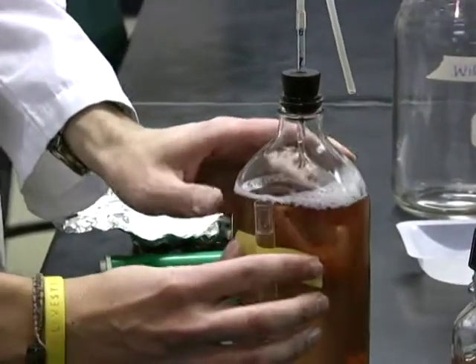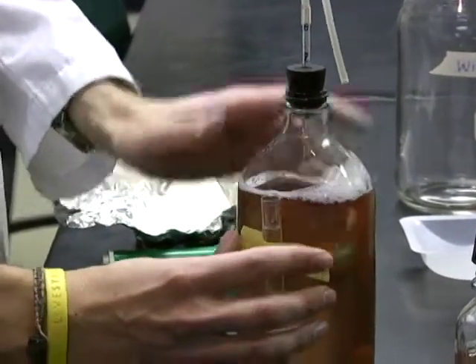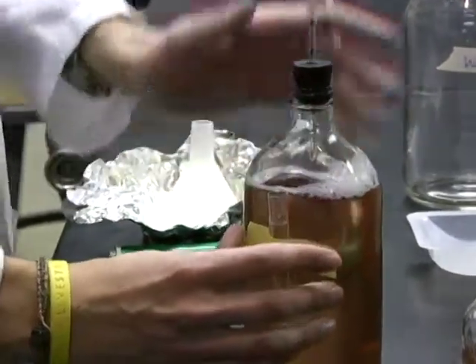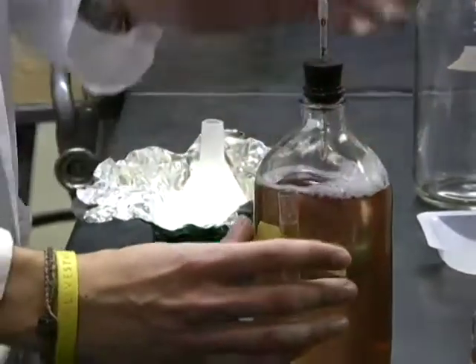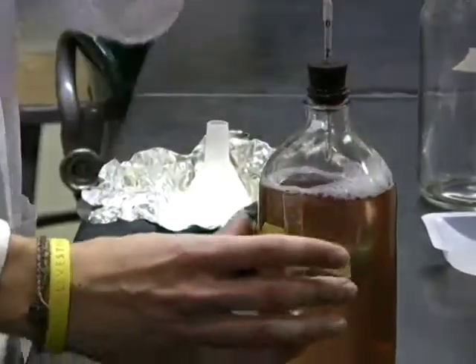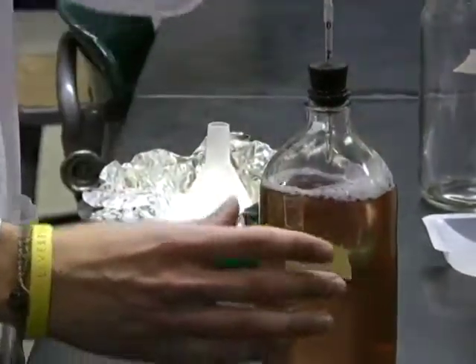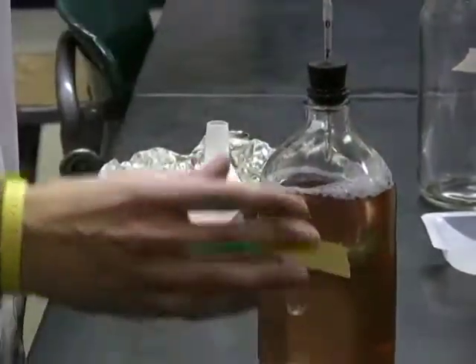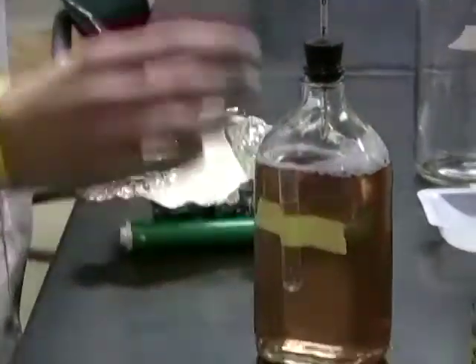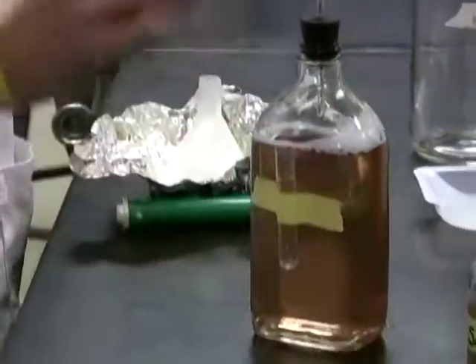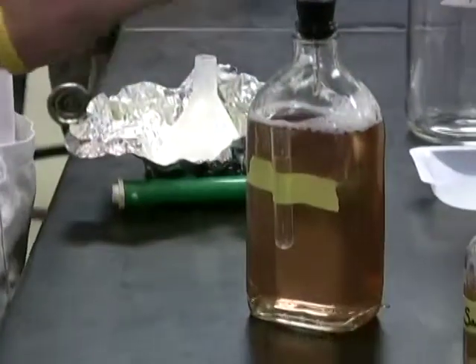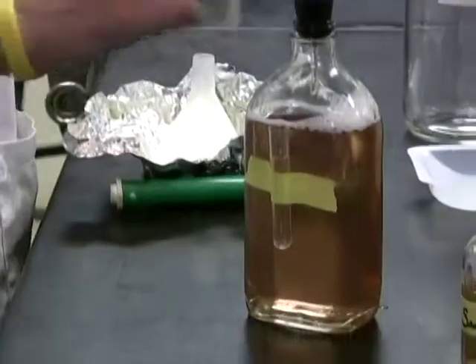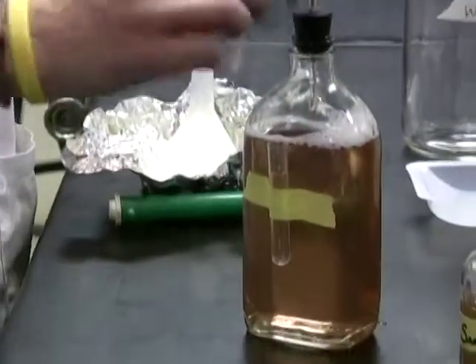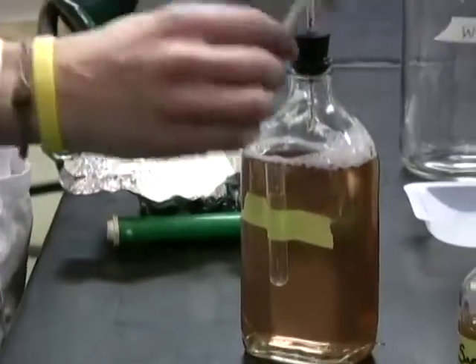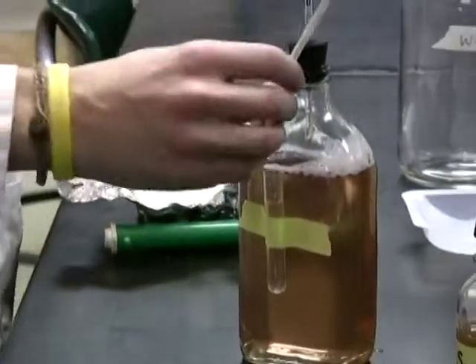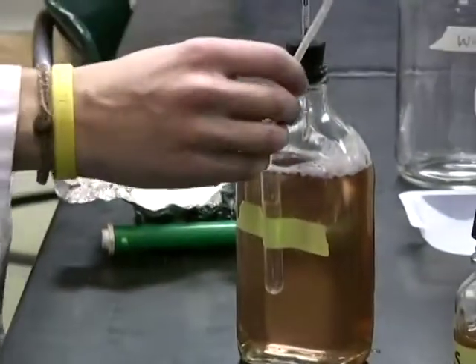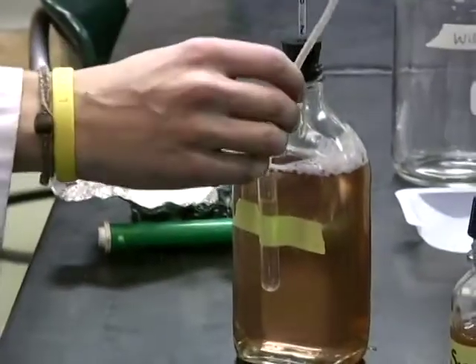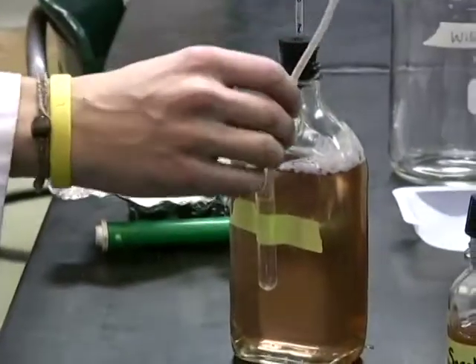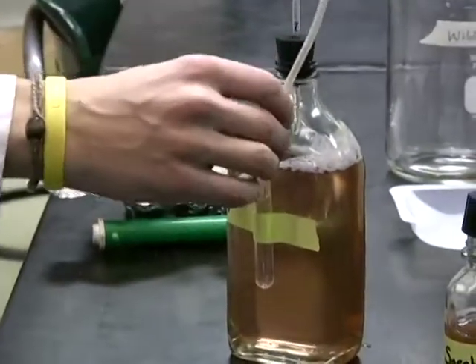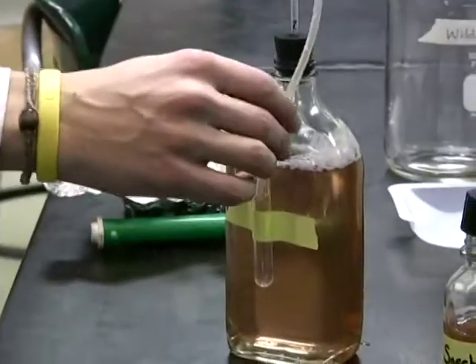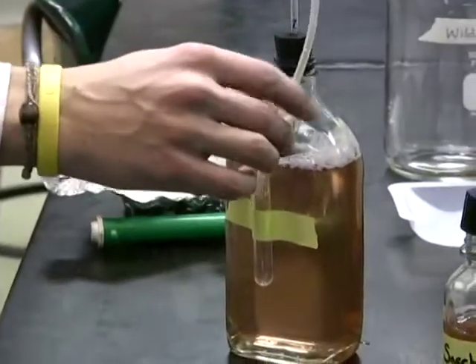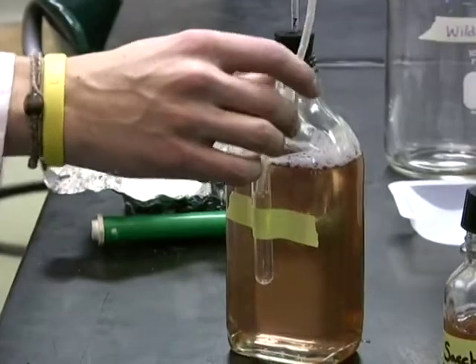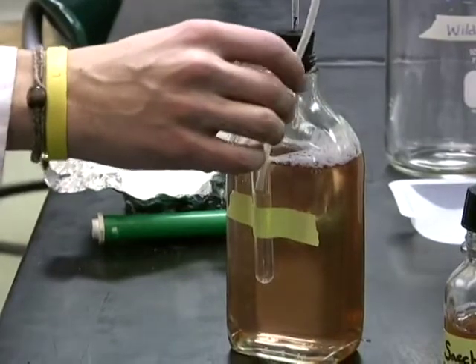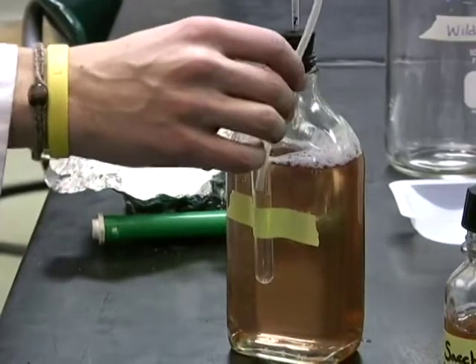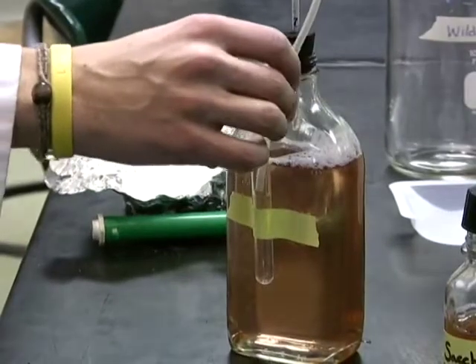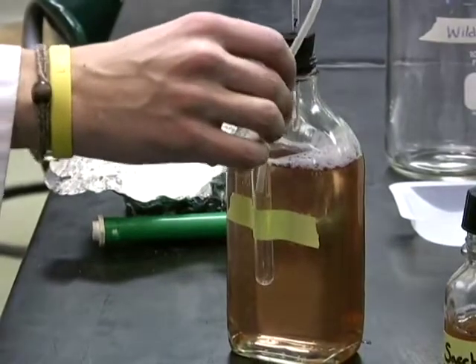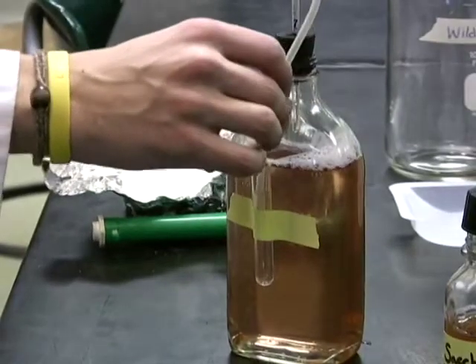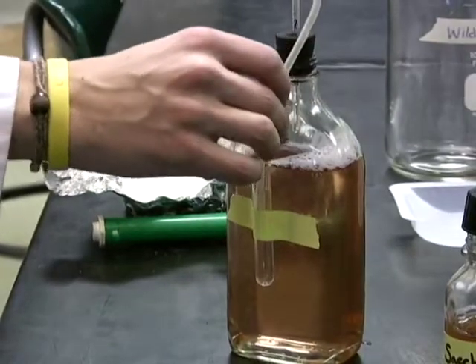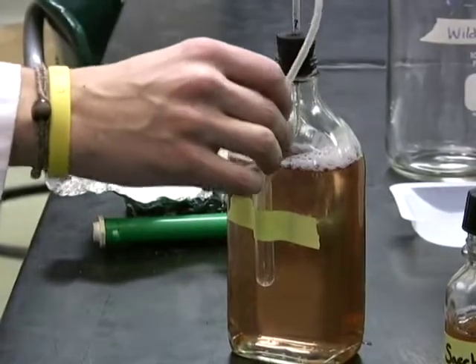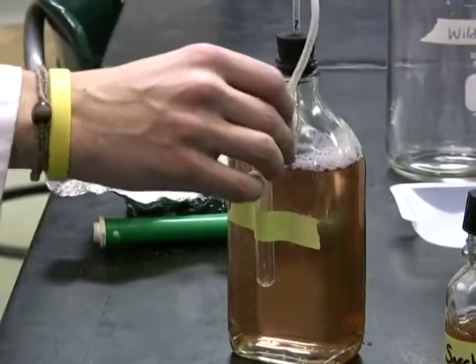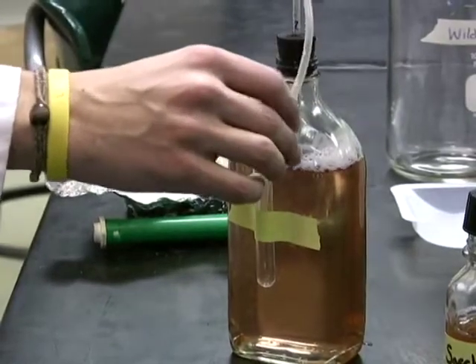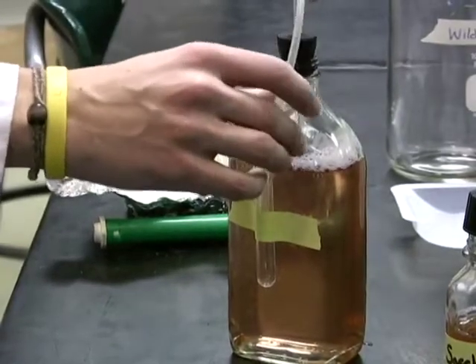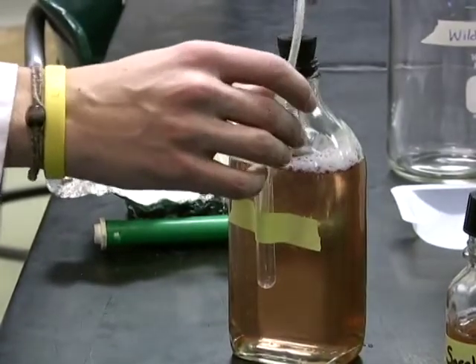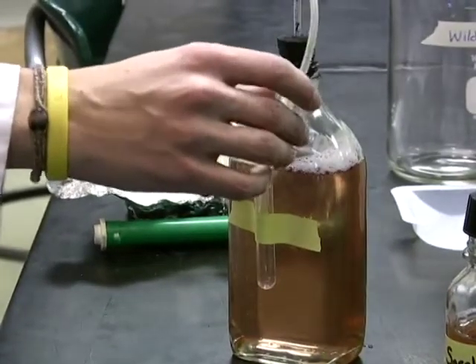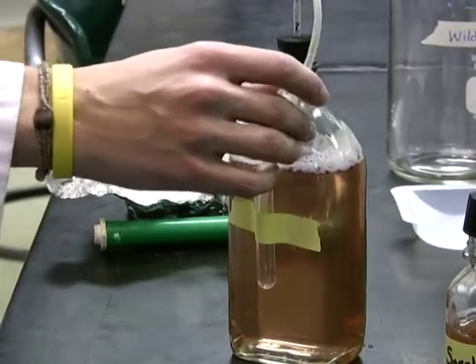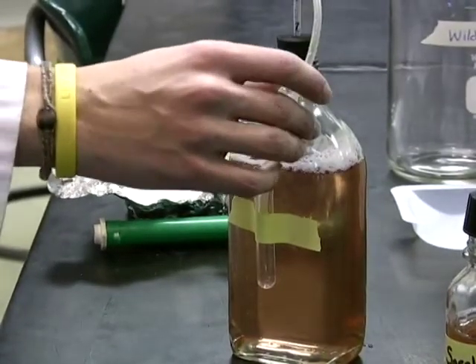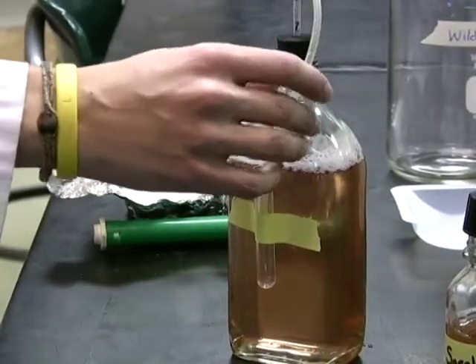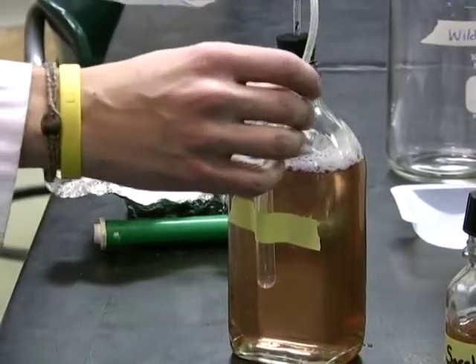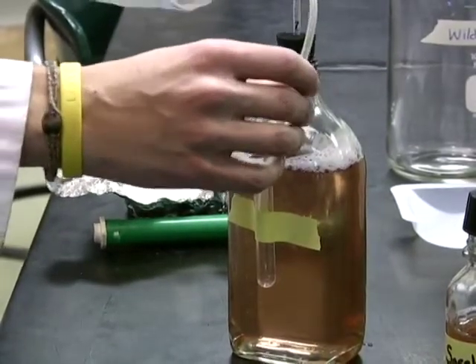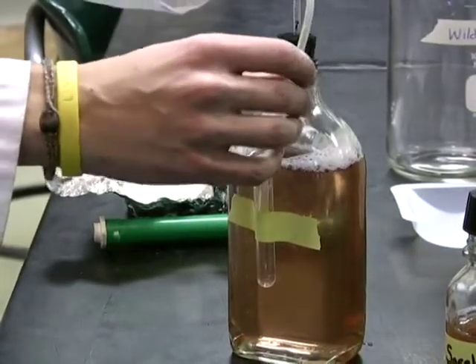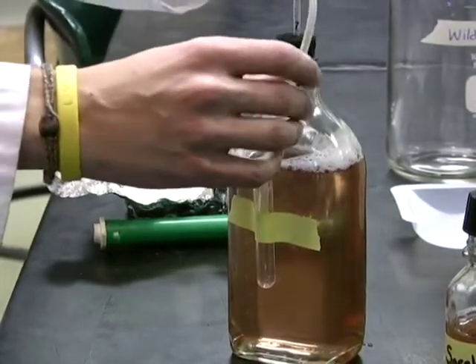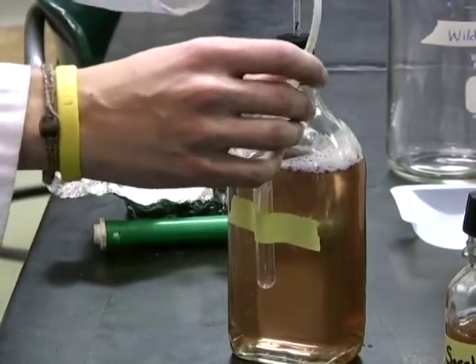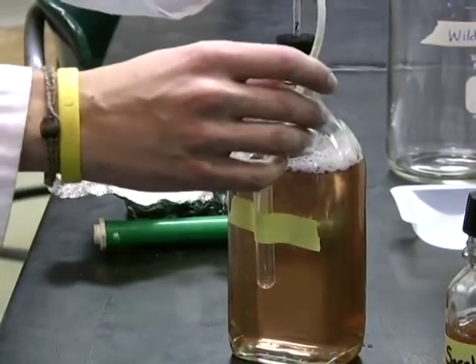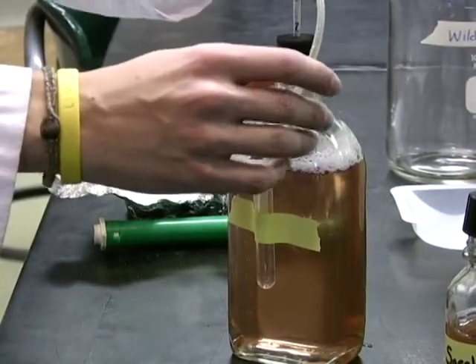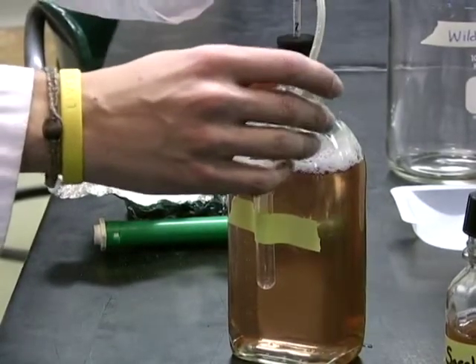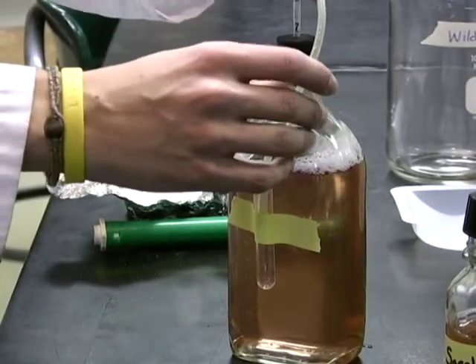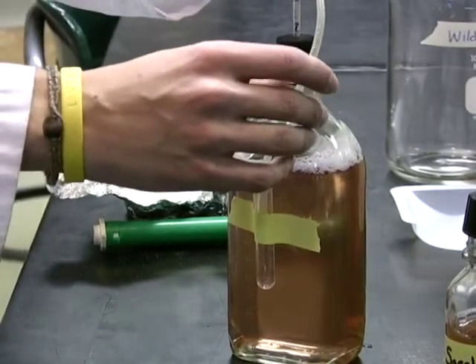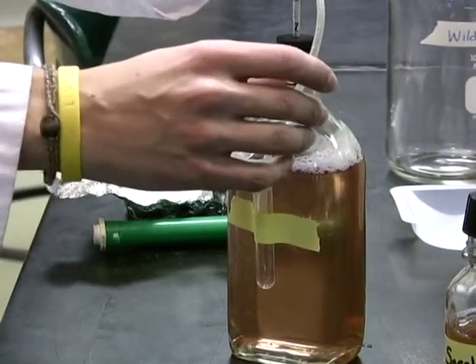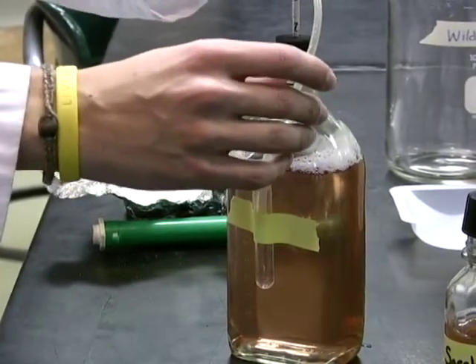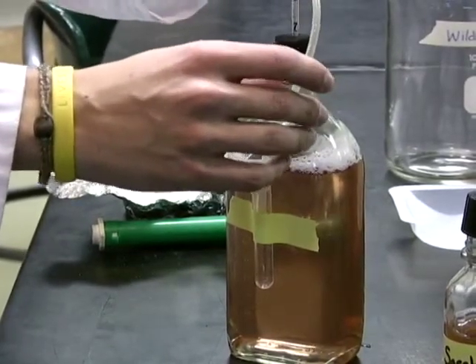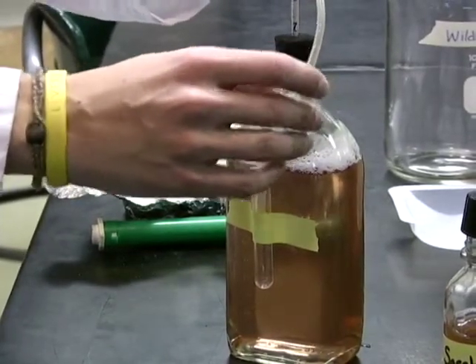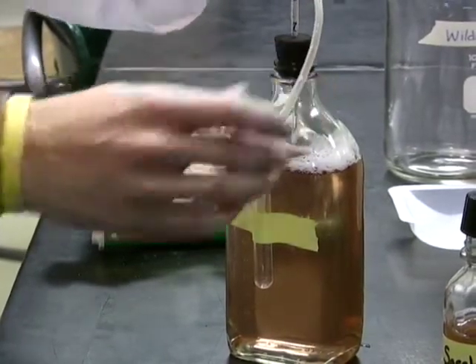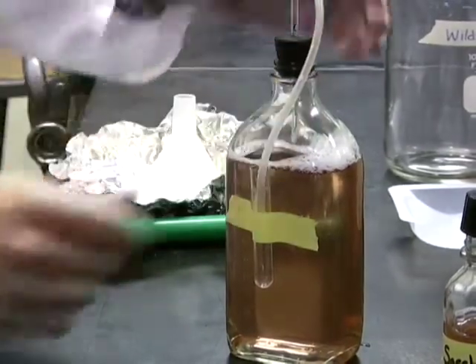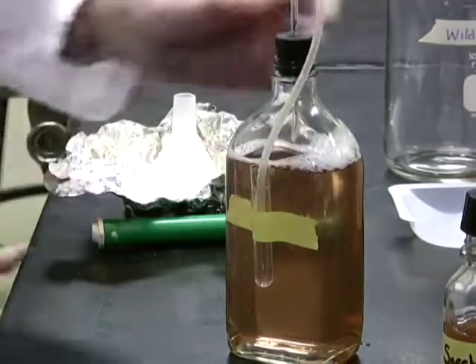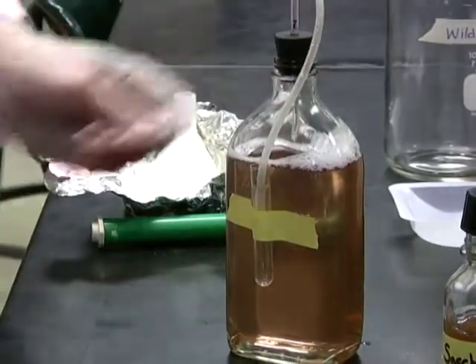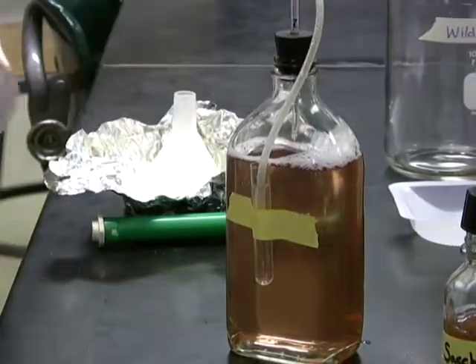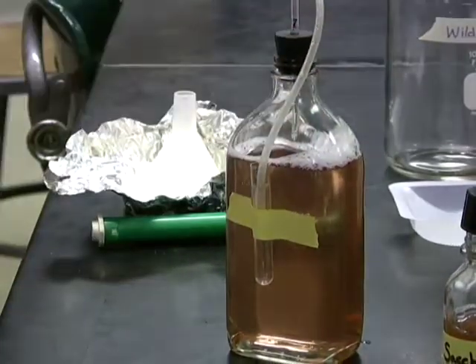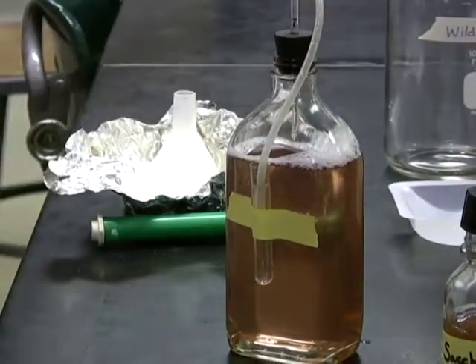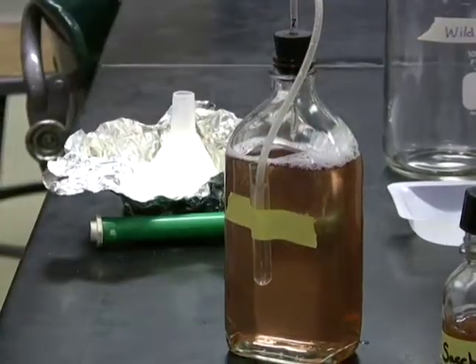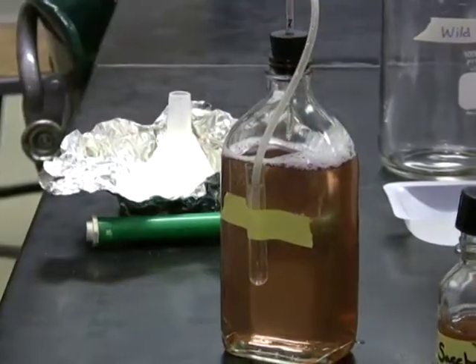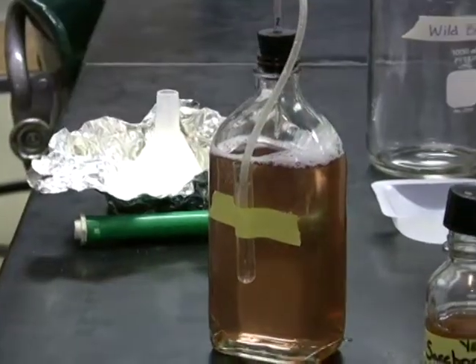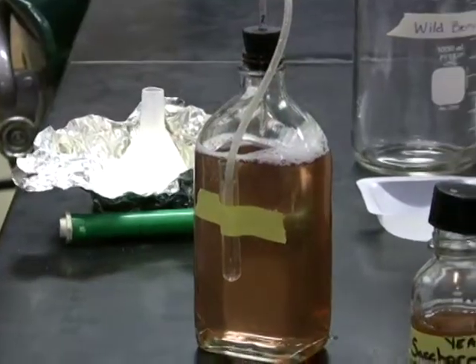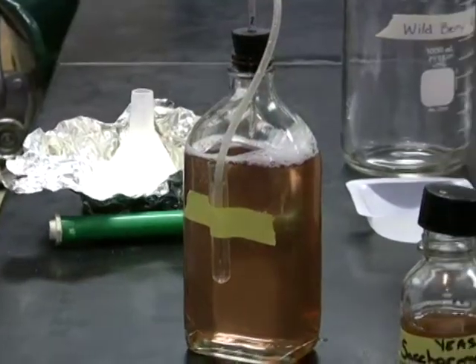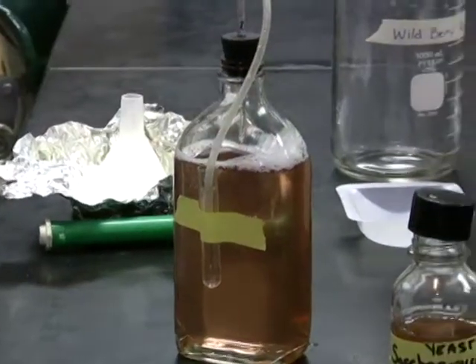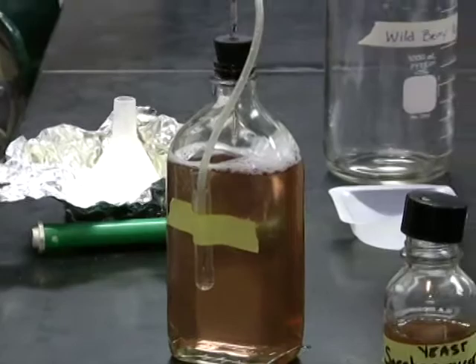We will incubate the bottles at room temperature for about 21 days and record the specific gravity several times throughout the incubation process. Thank you for joining us.